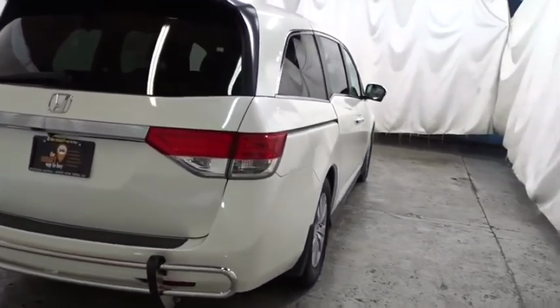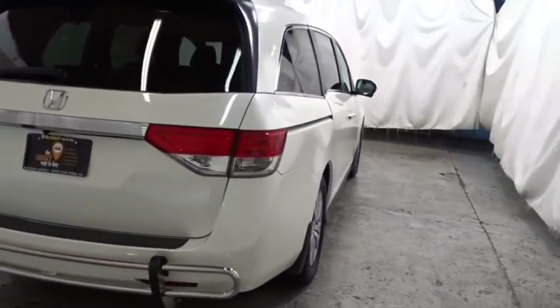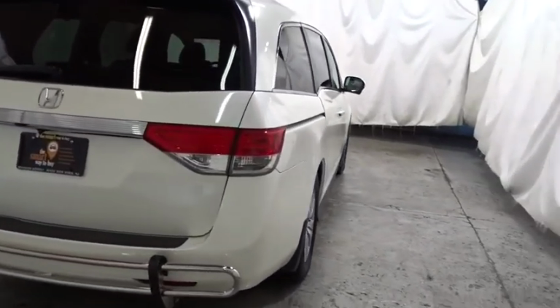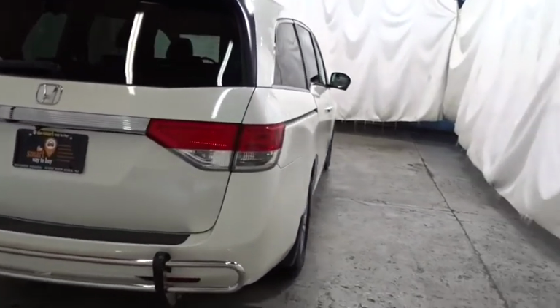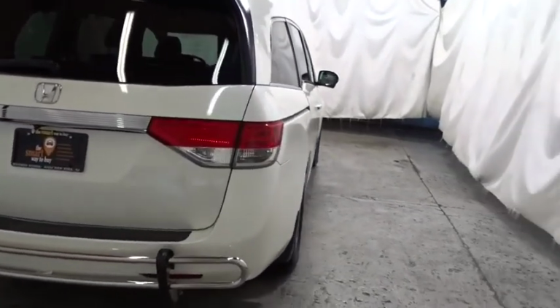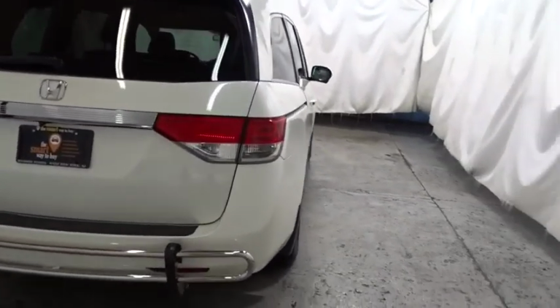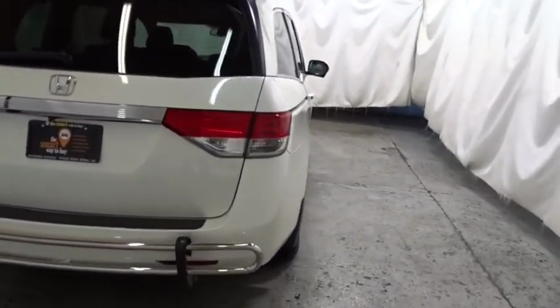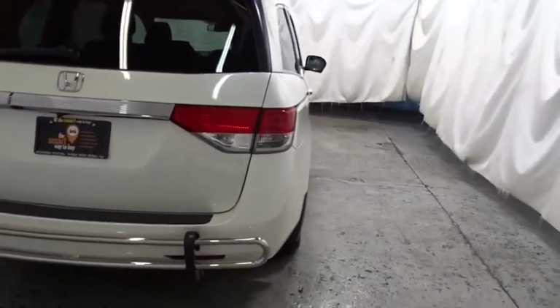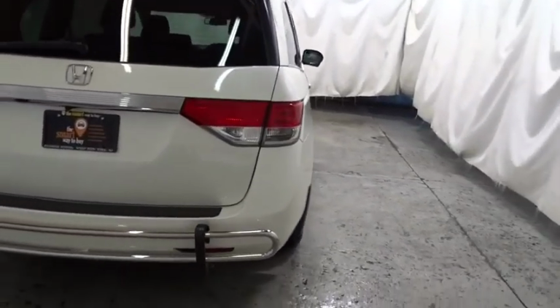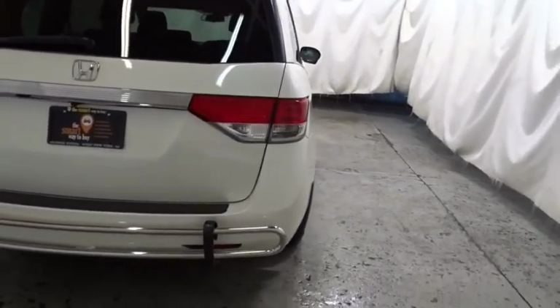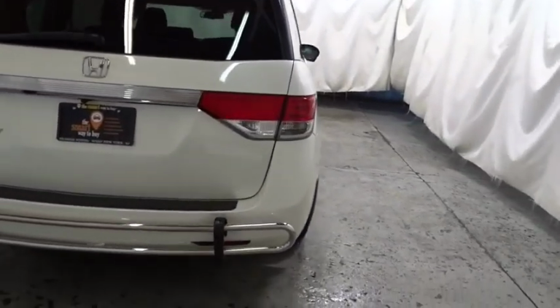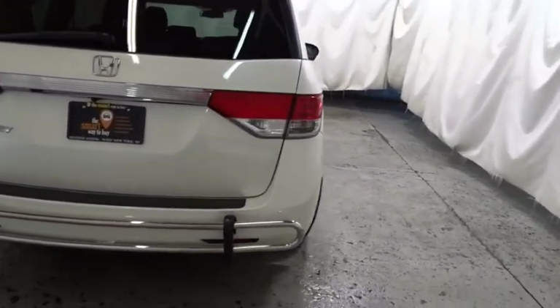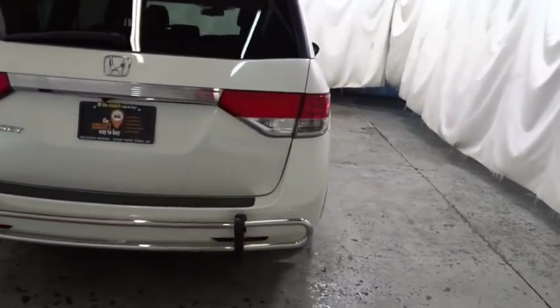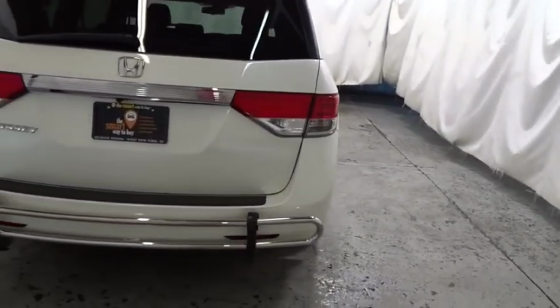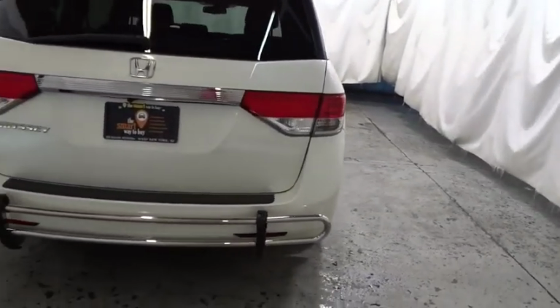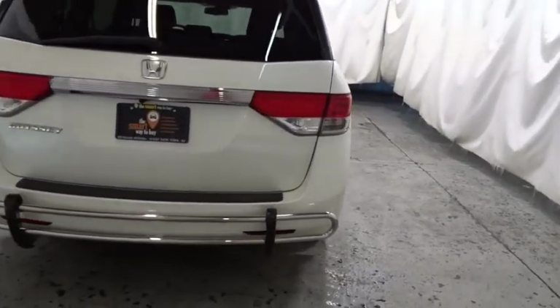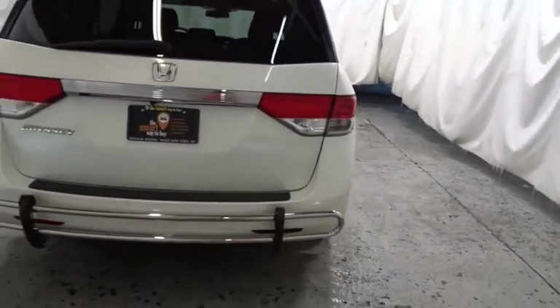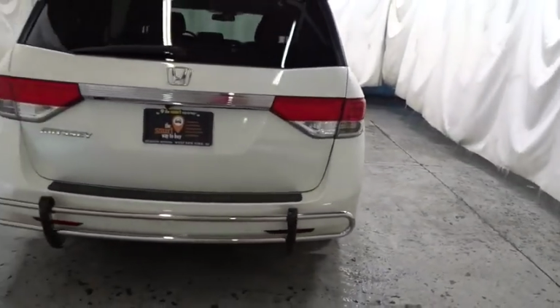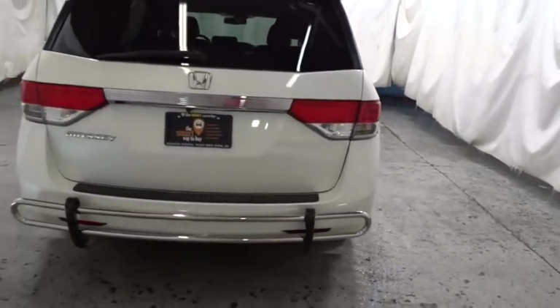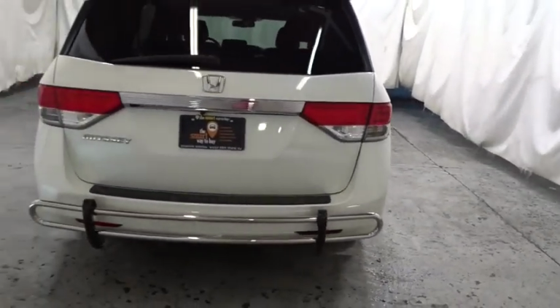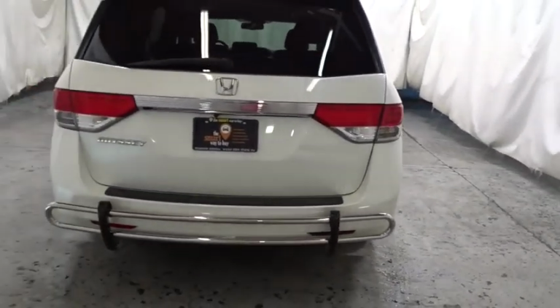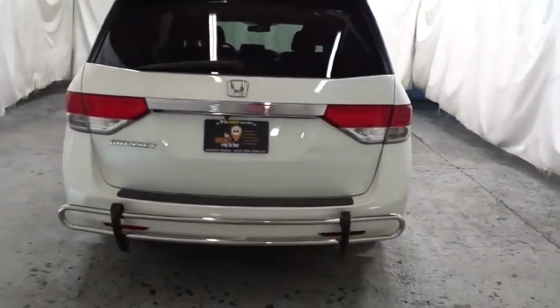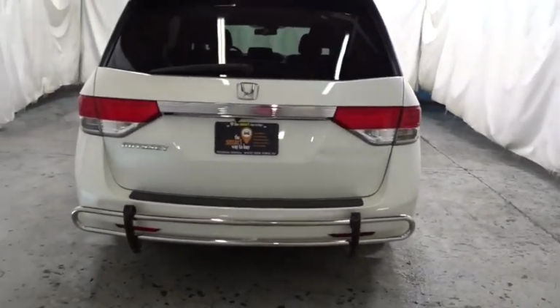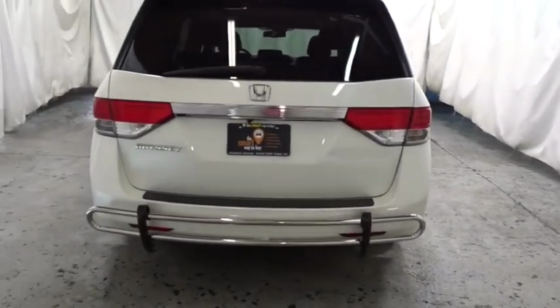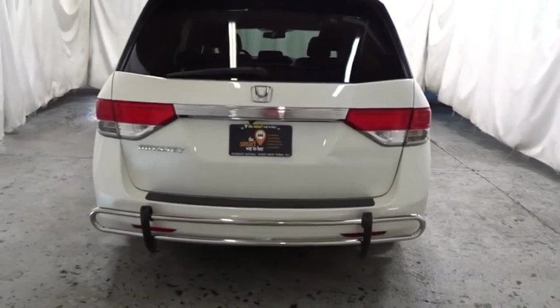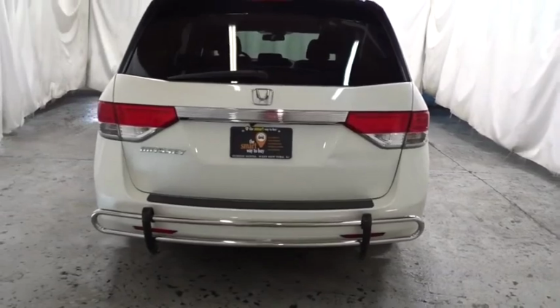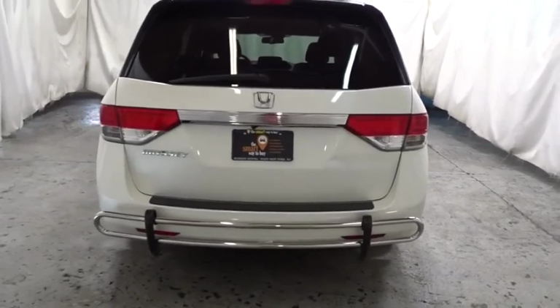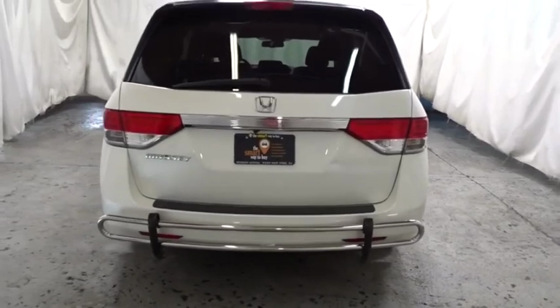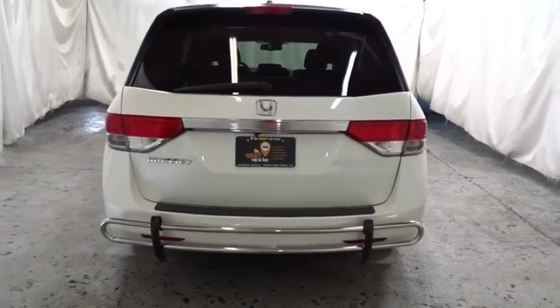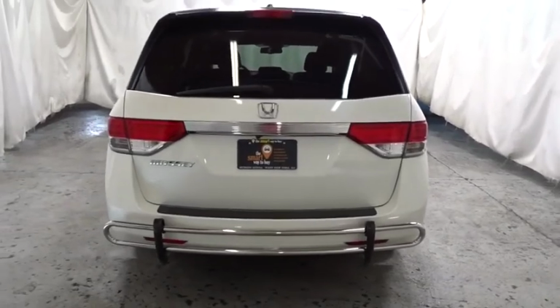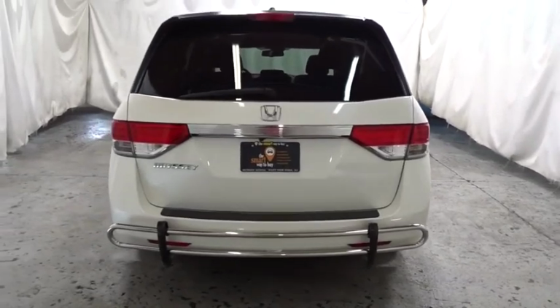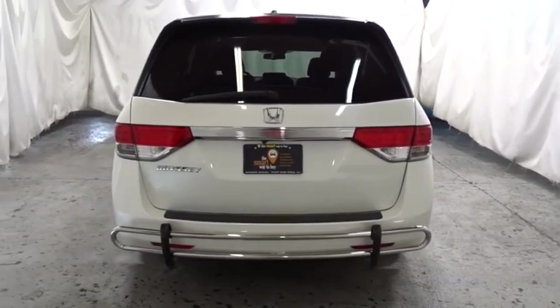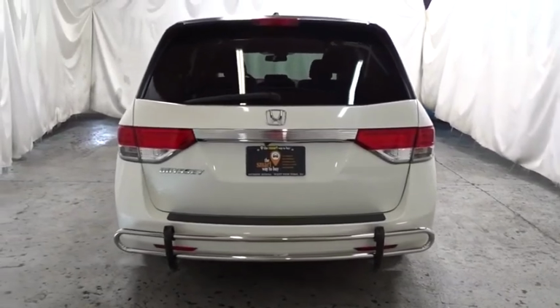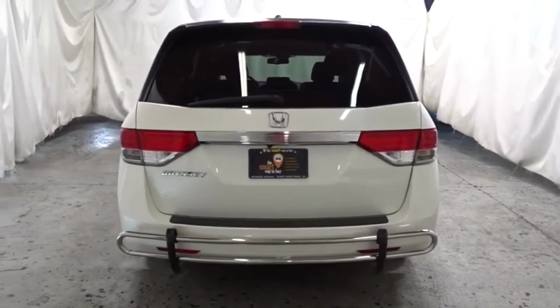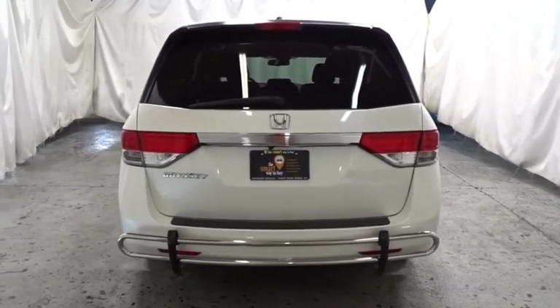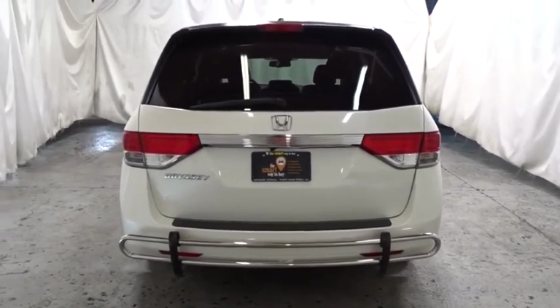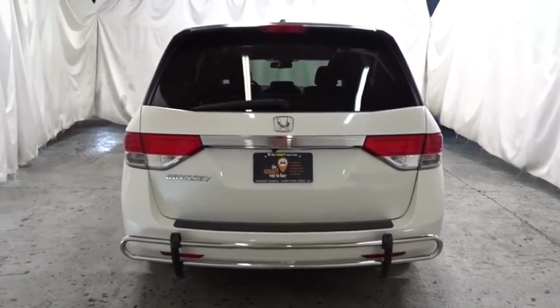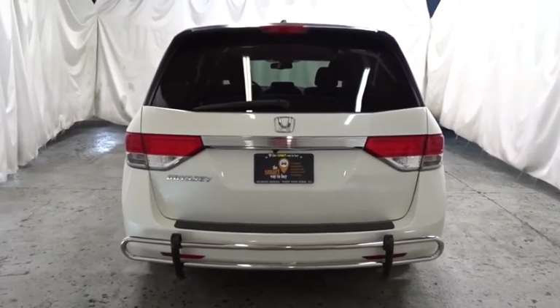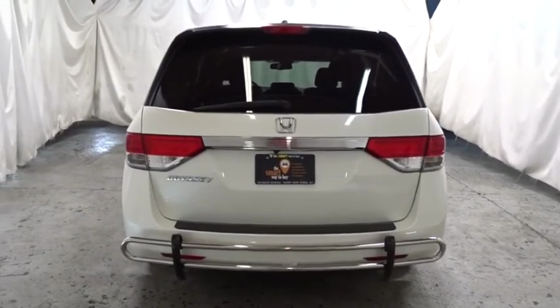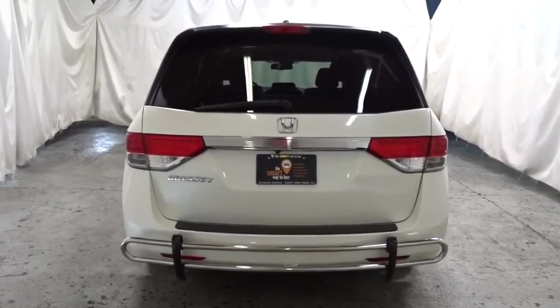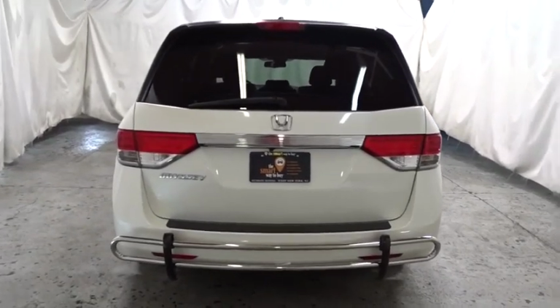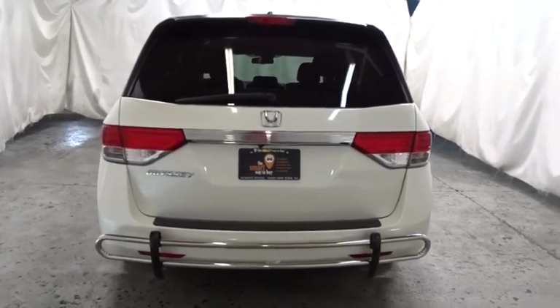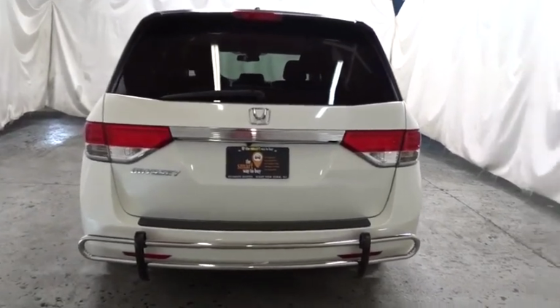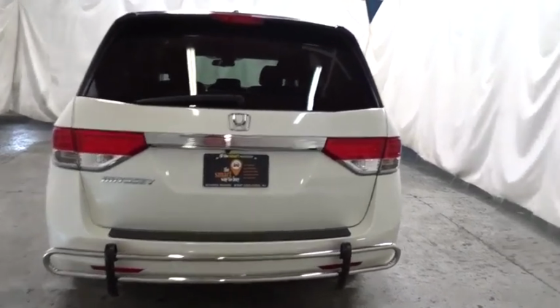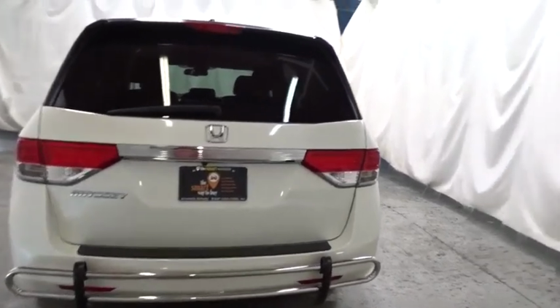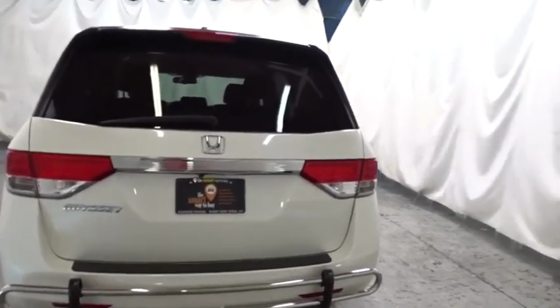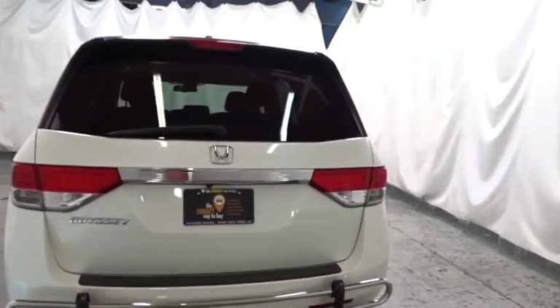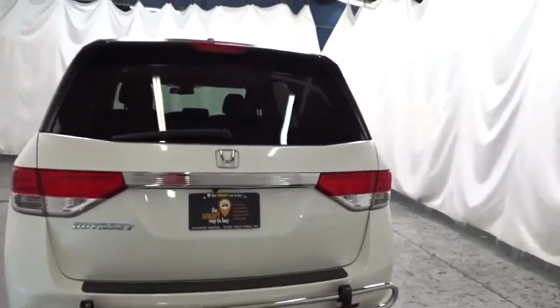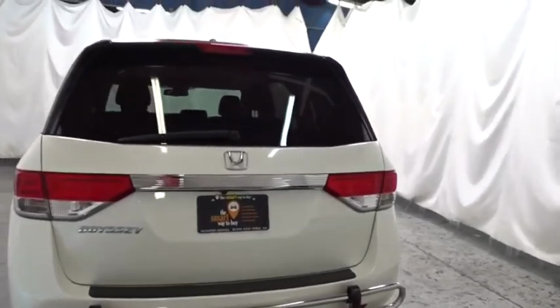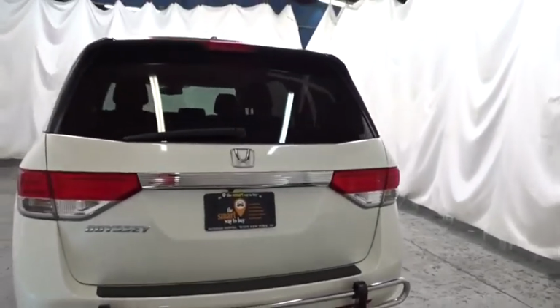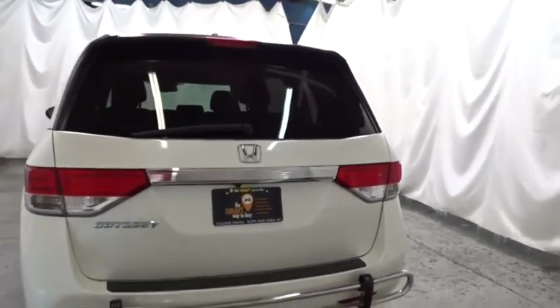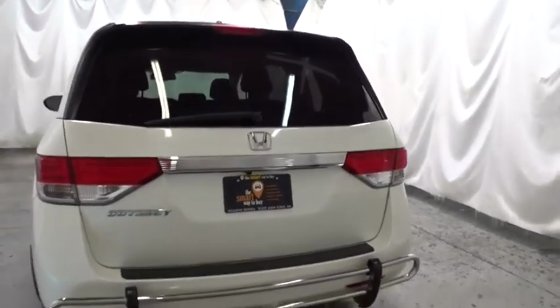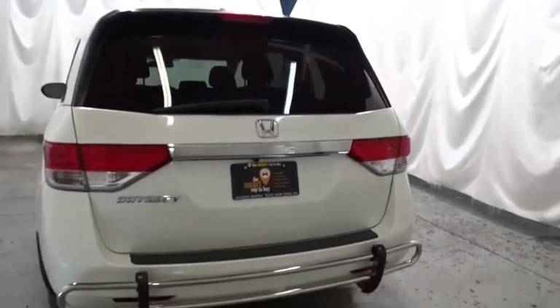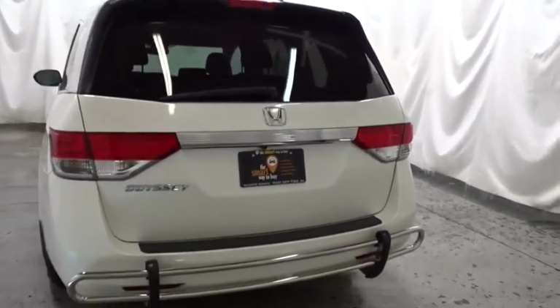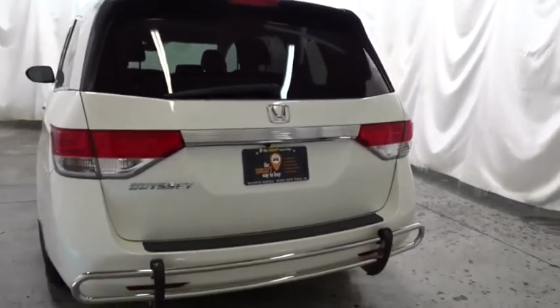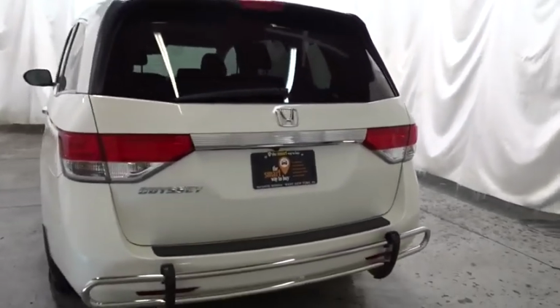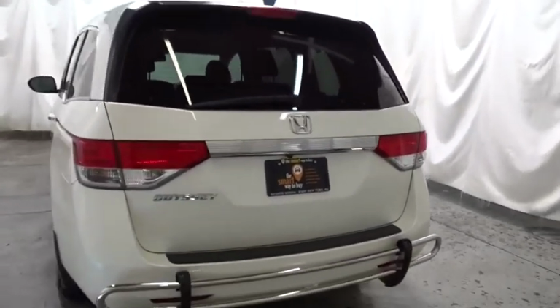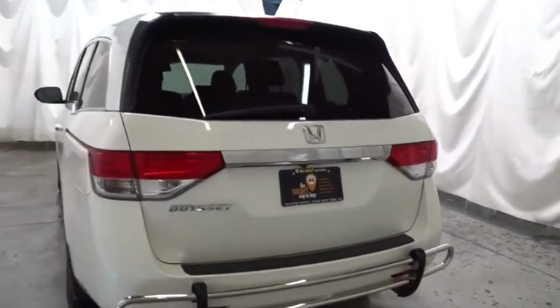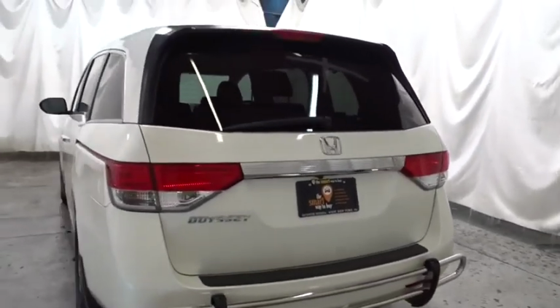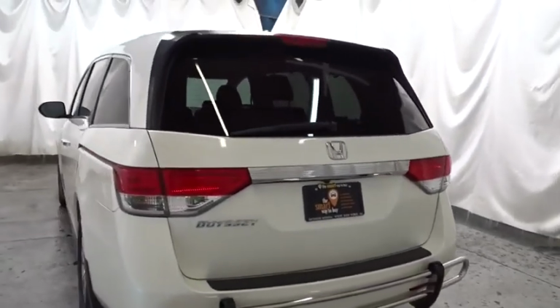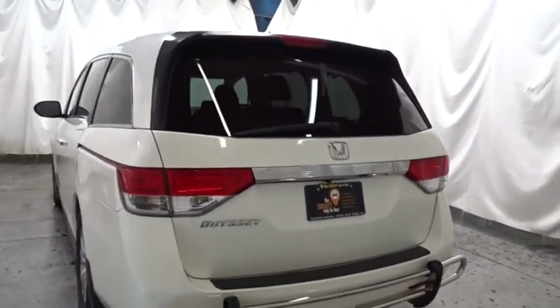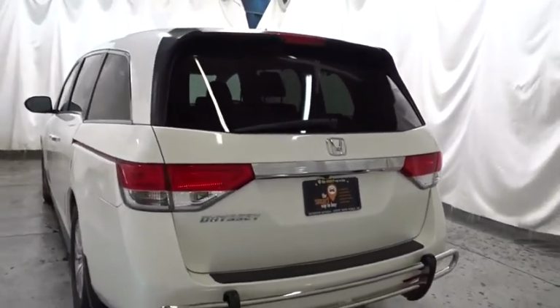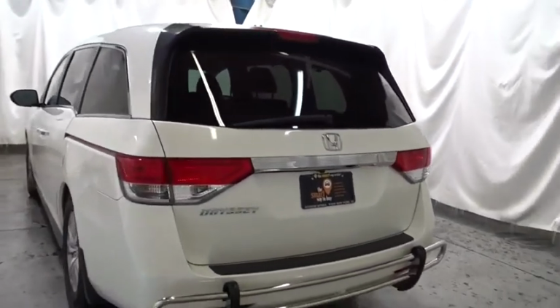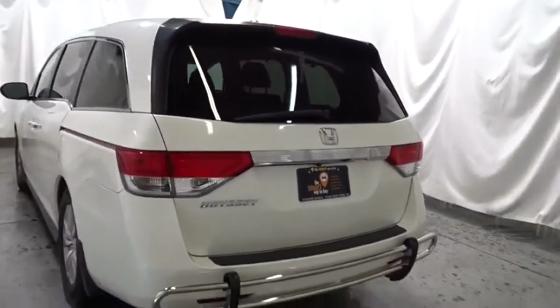Tinted glass, engine immobilizer, low tire pressure warning, power rear window sunshade, leather shift knob.